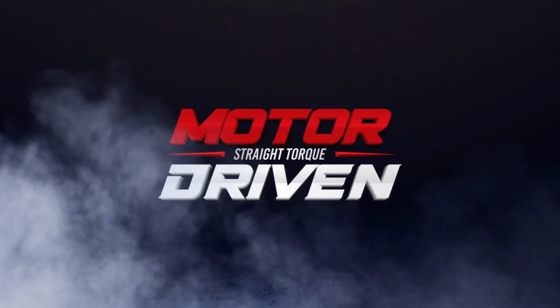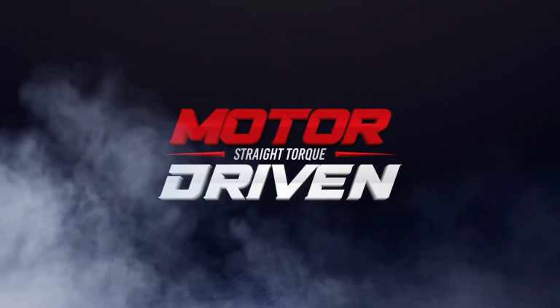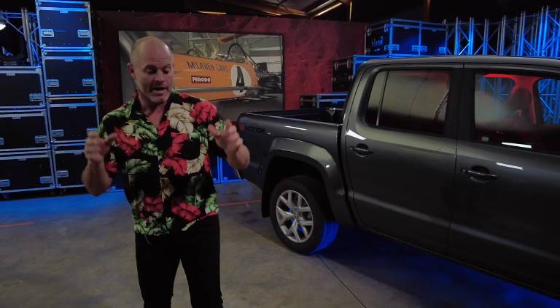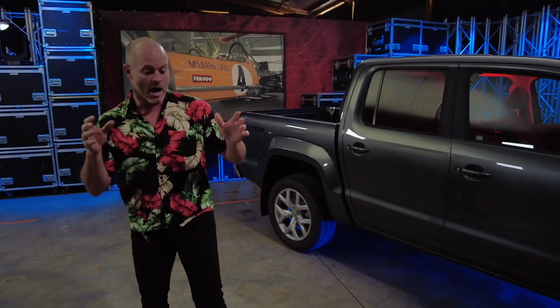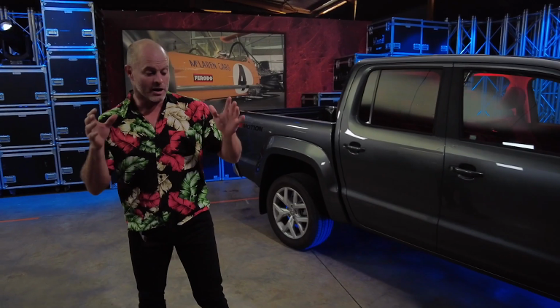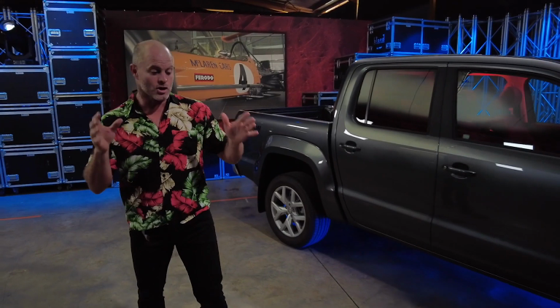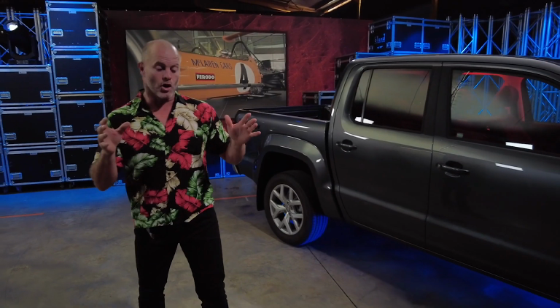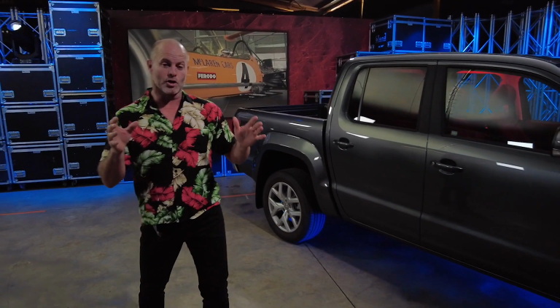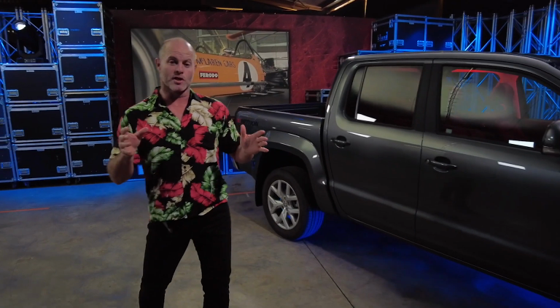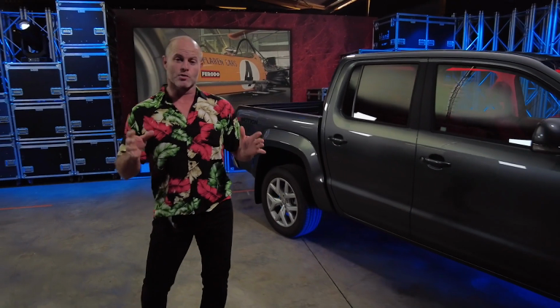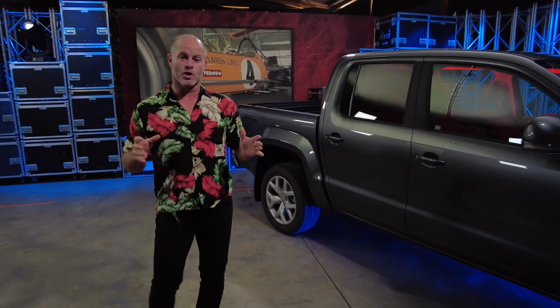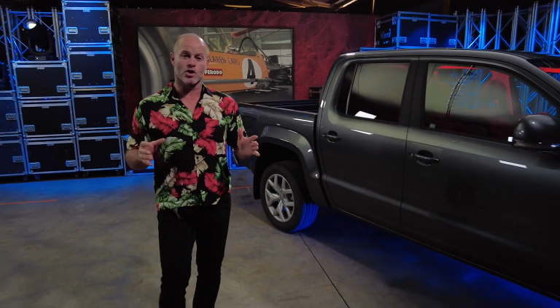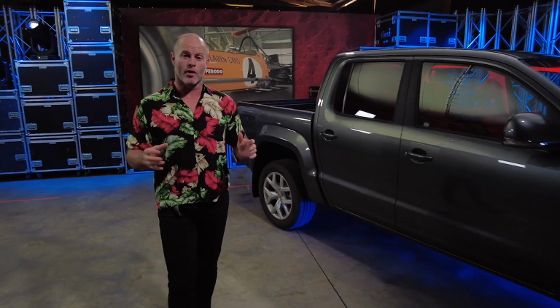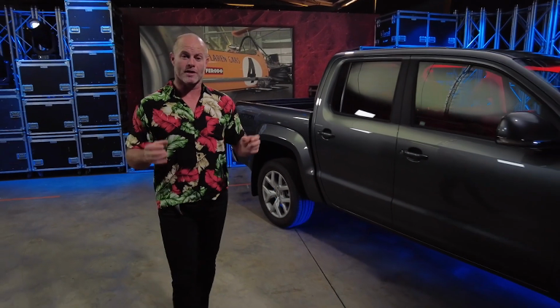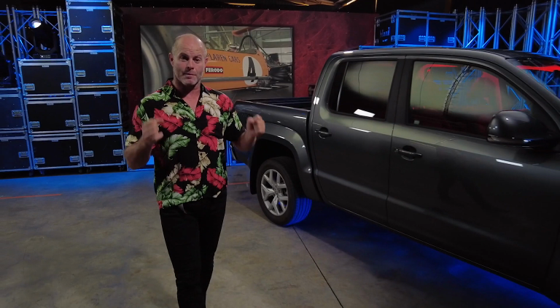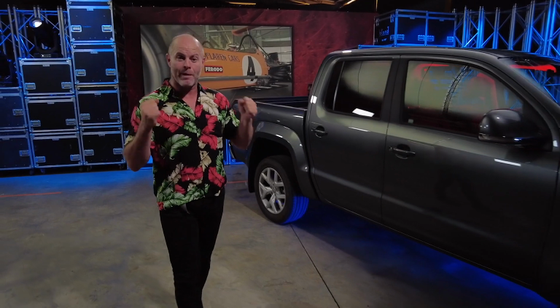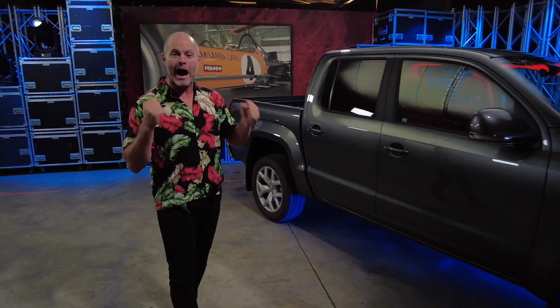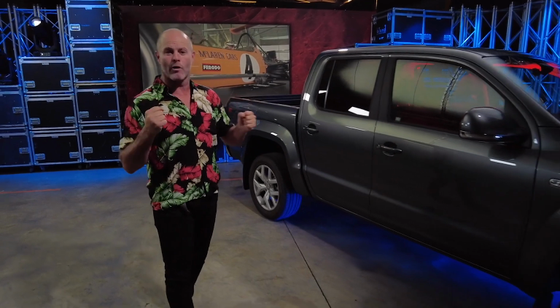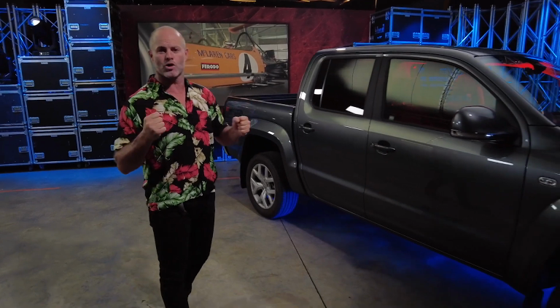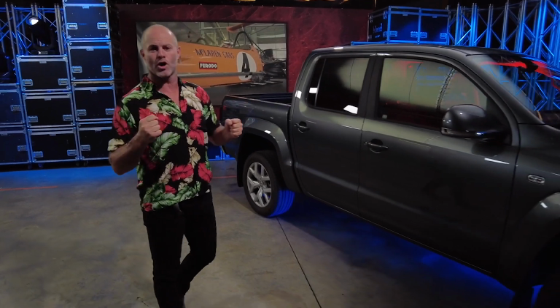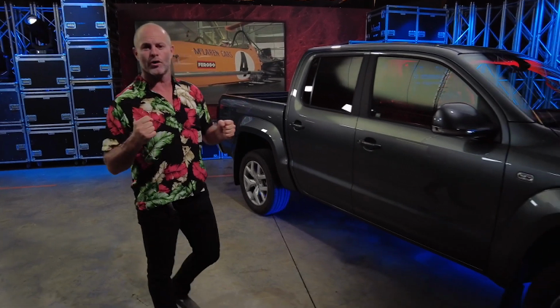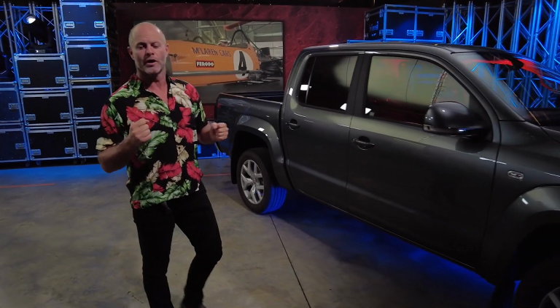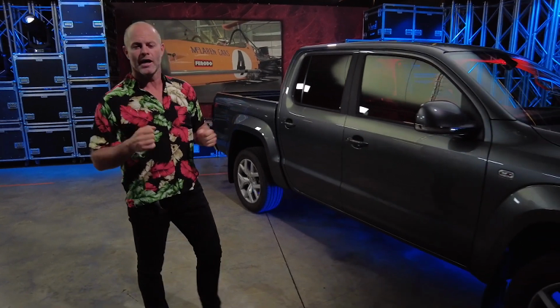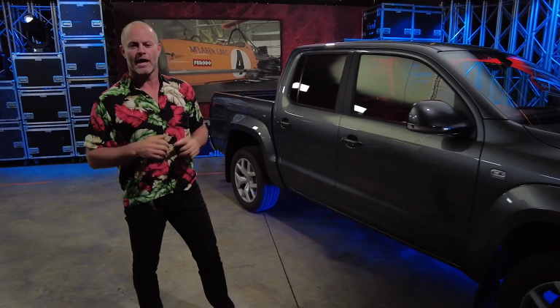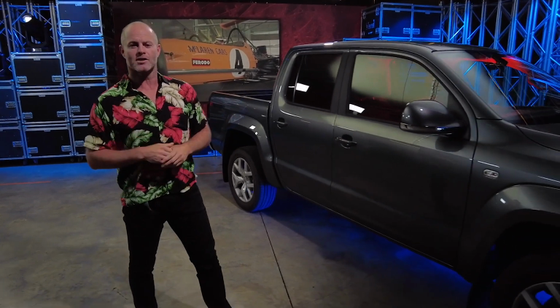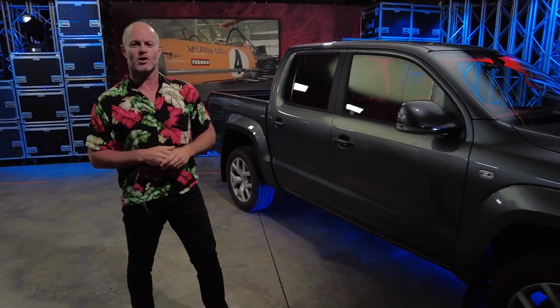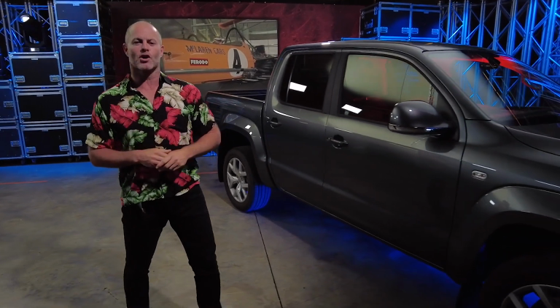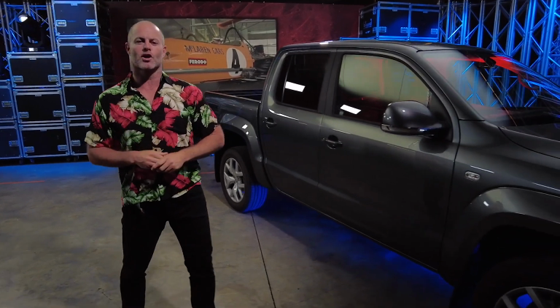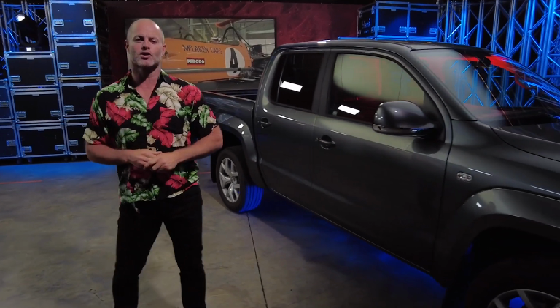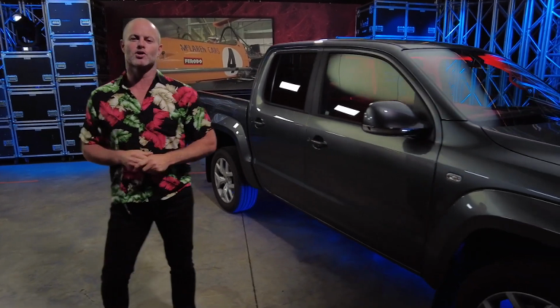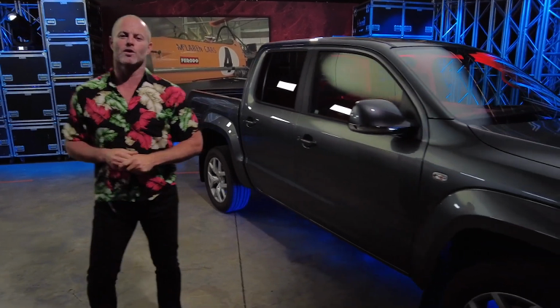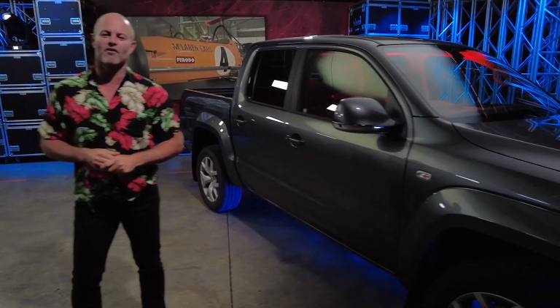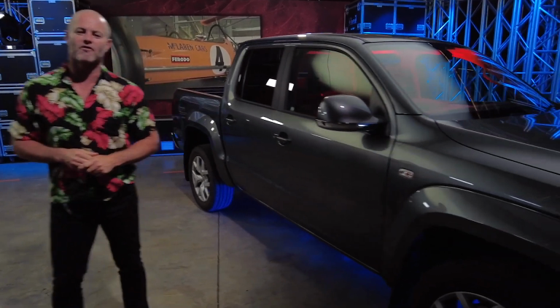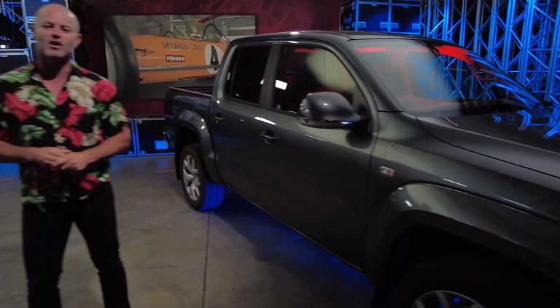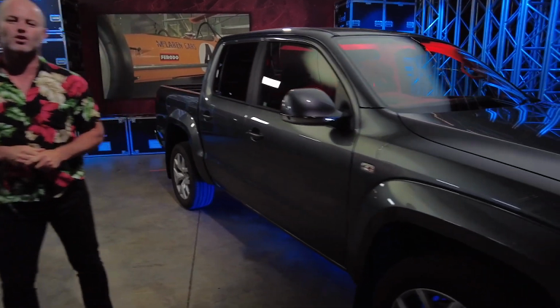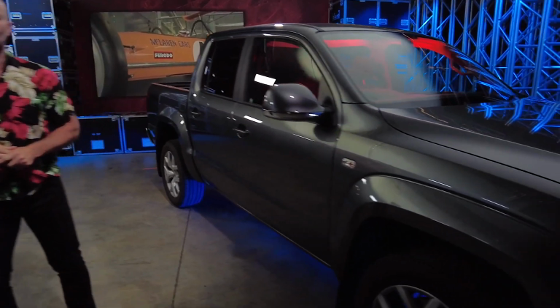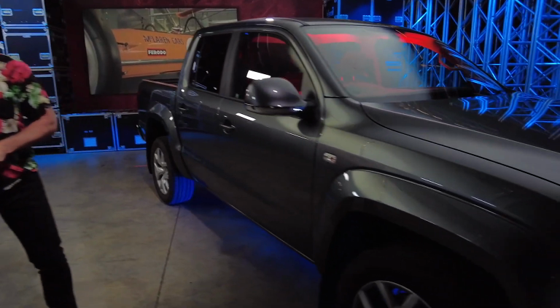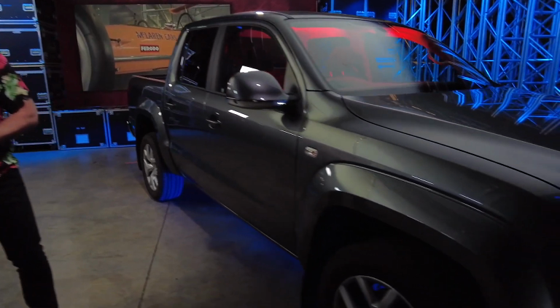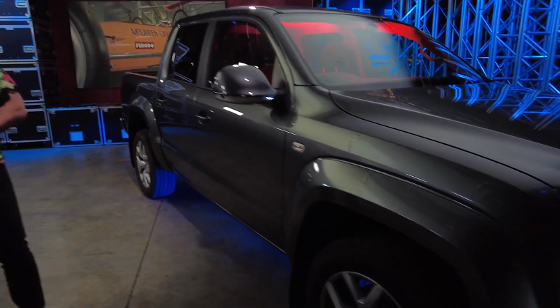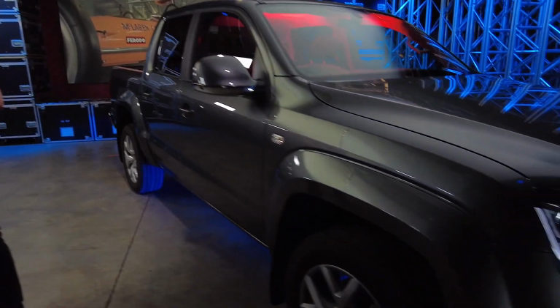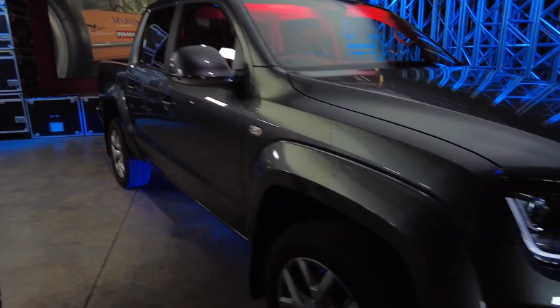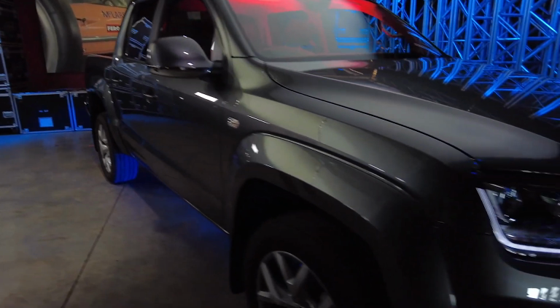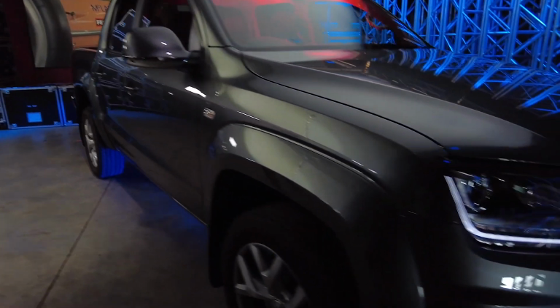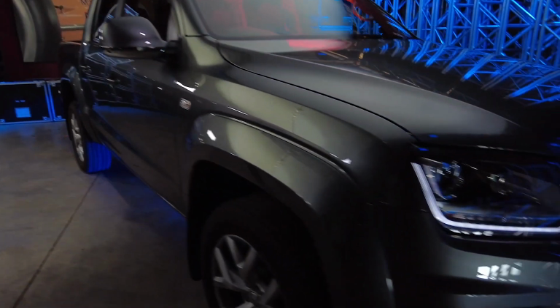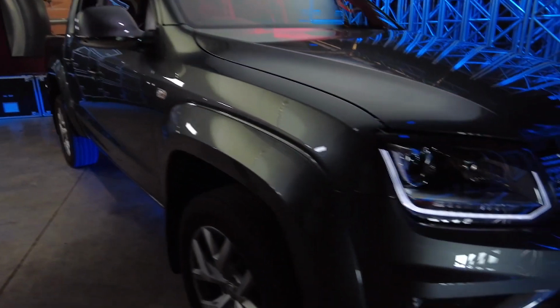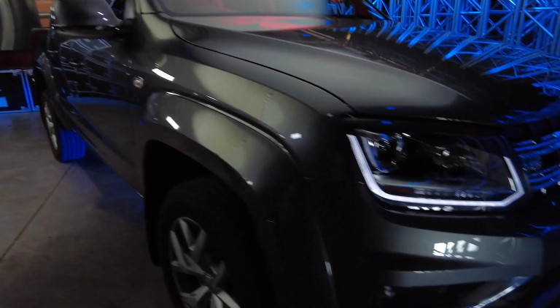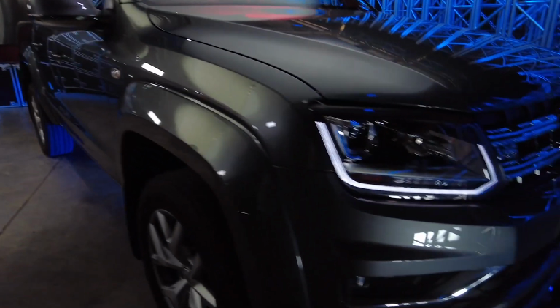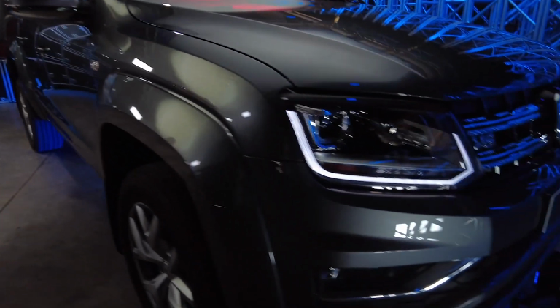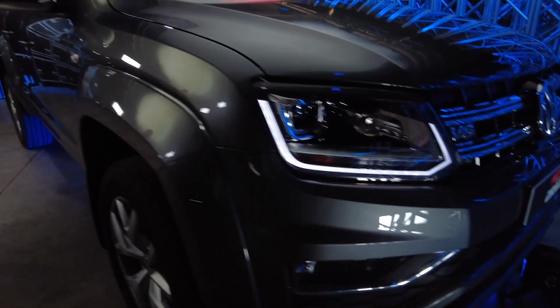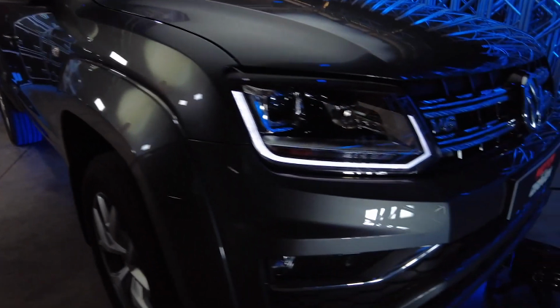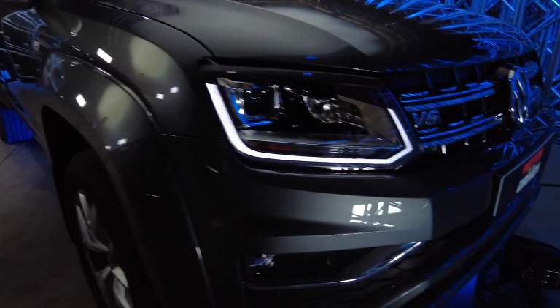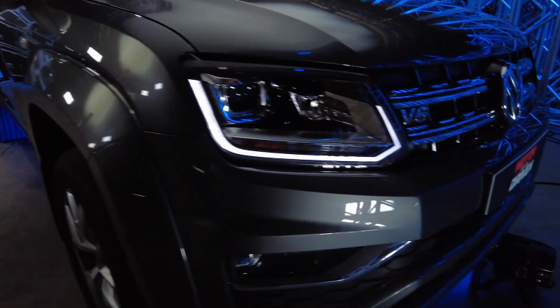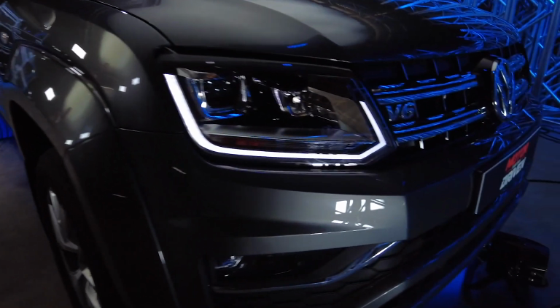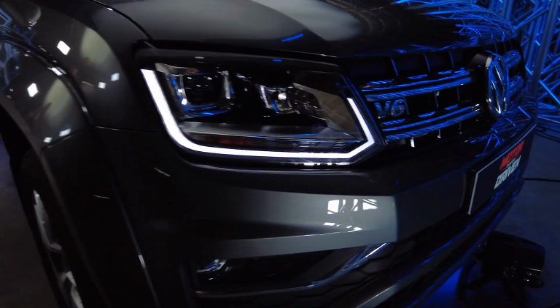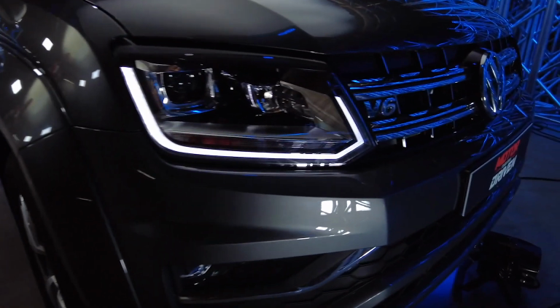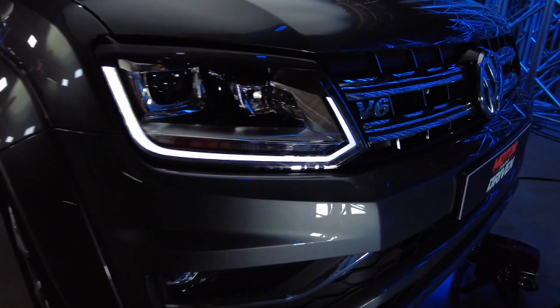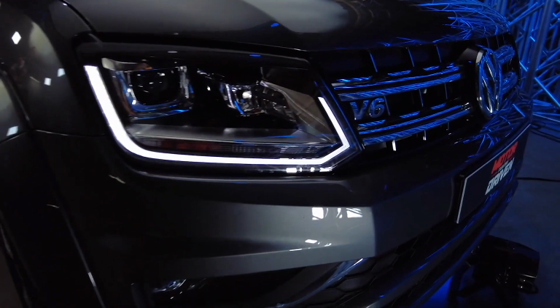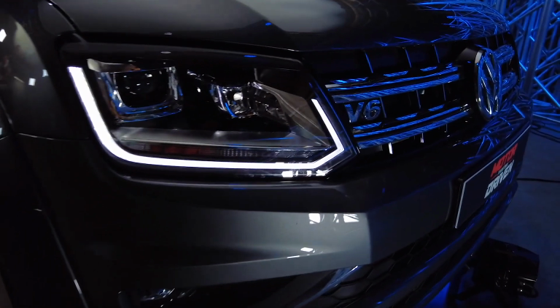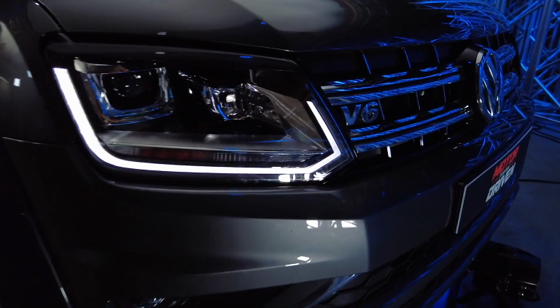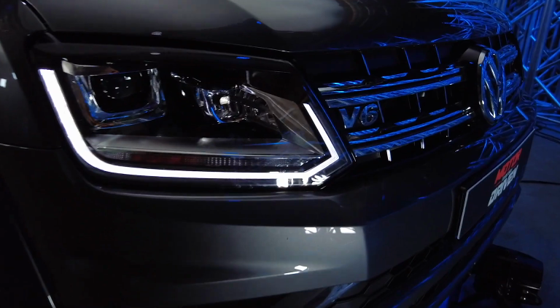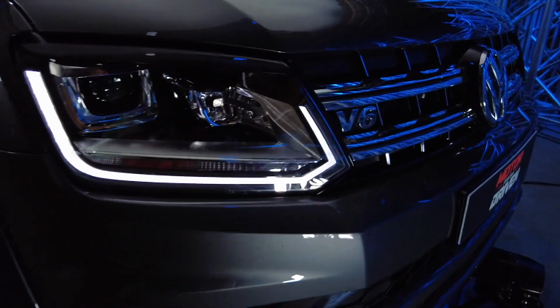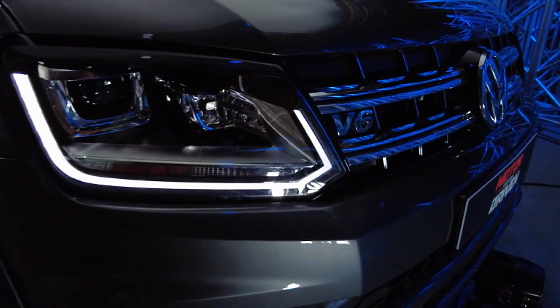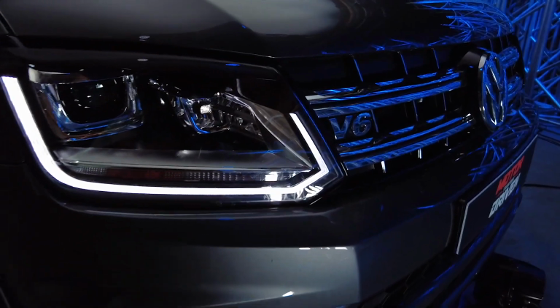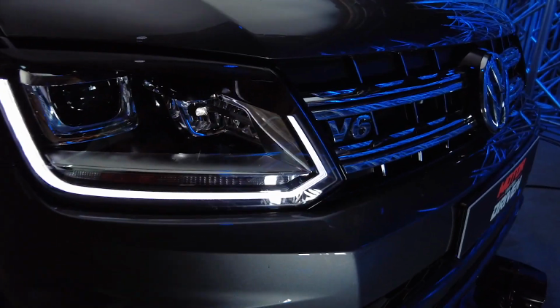This week's show is a power show and it's got a lot to do with our feature car this week — the beast that is the VW Amarok V6.